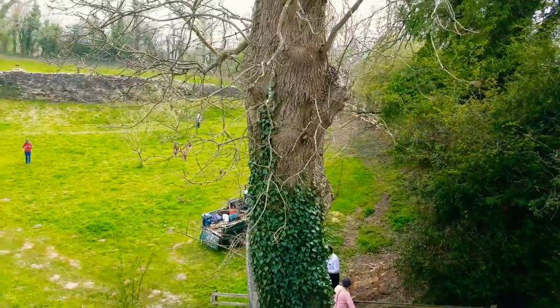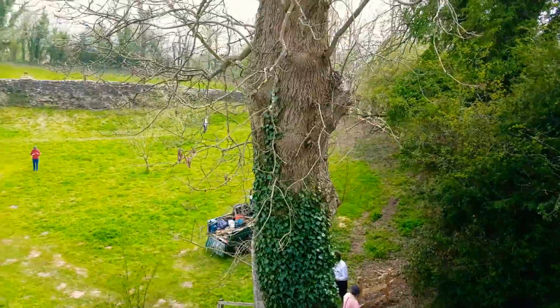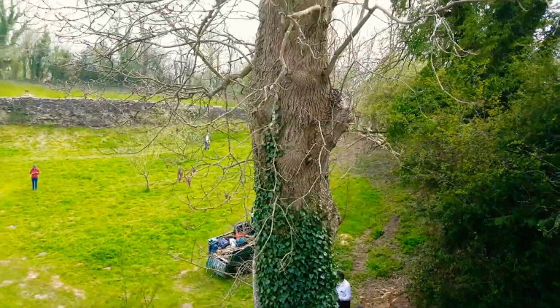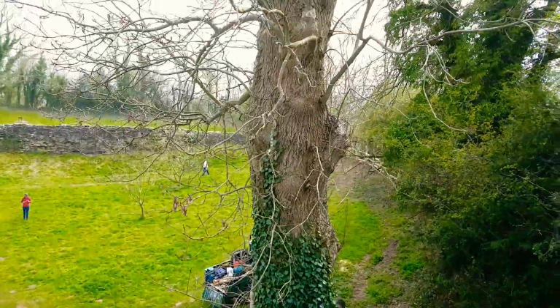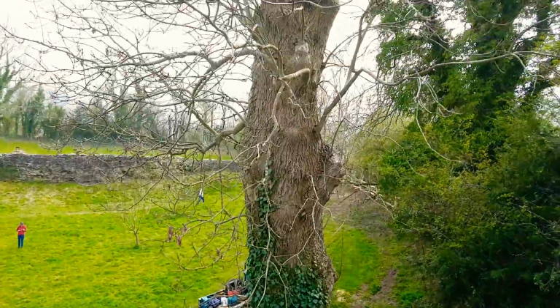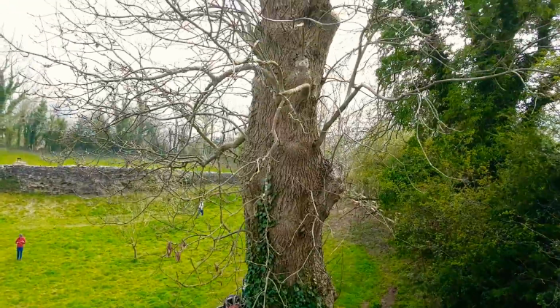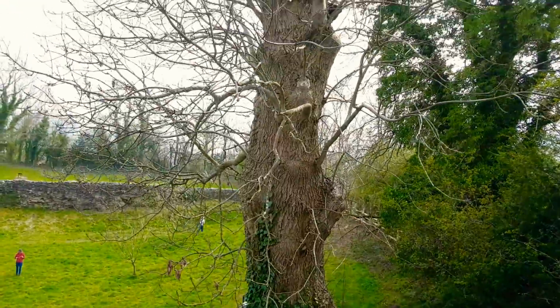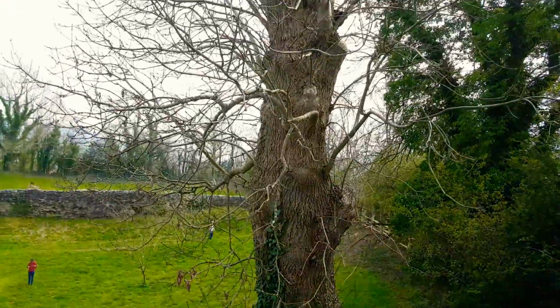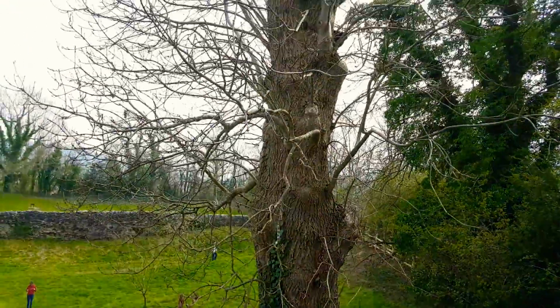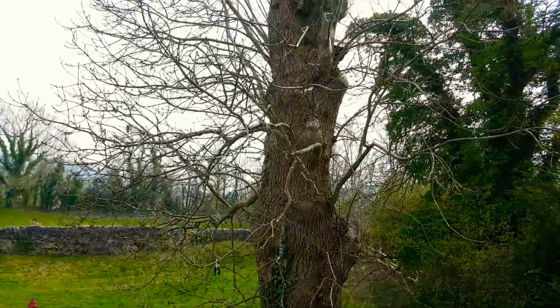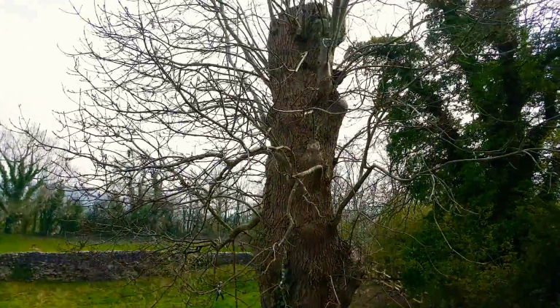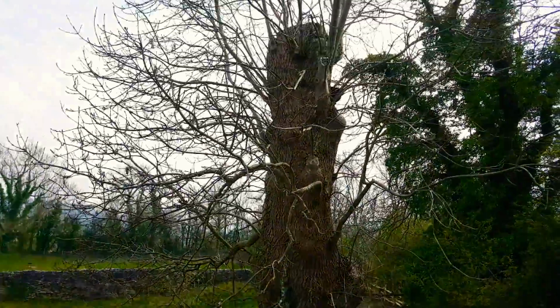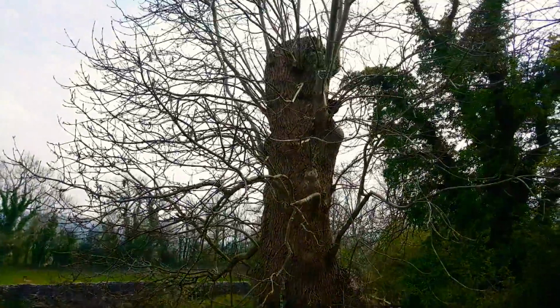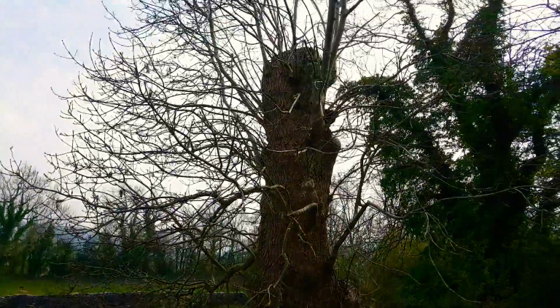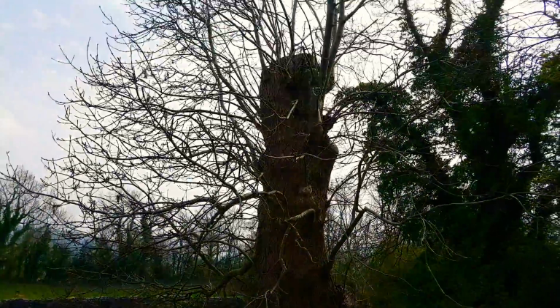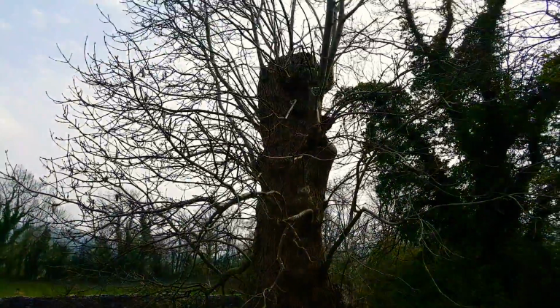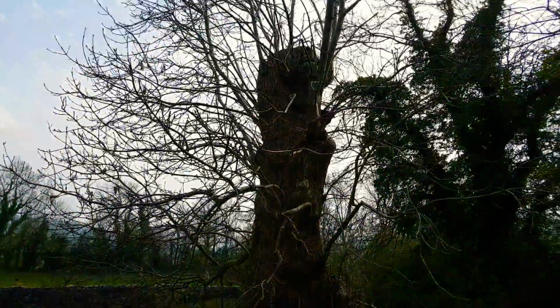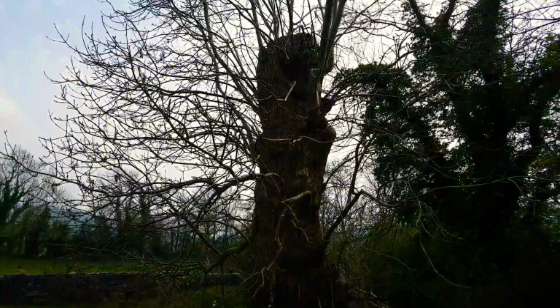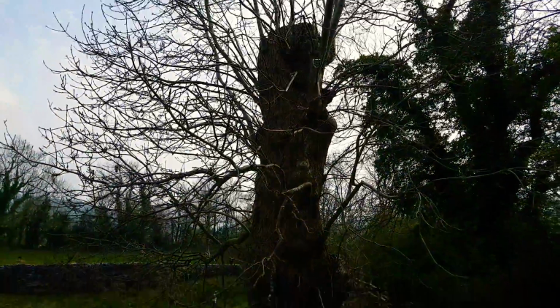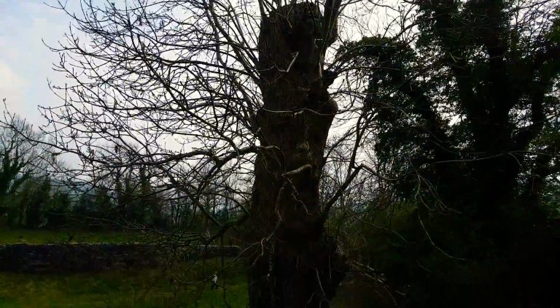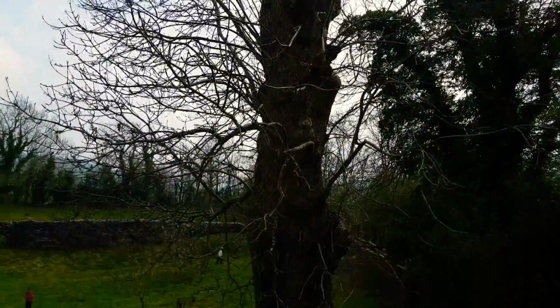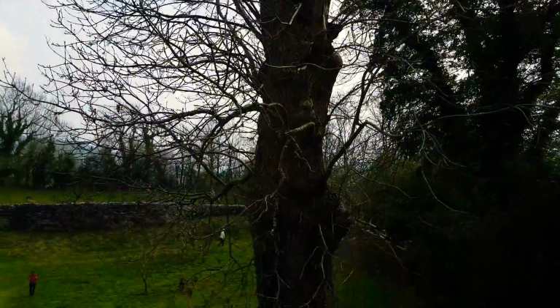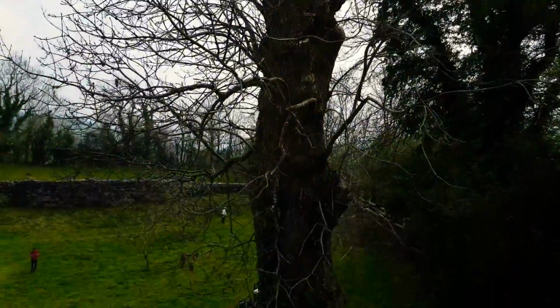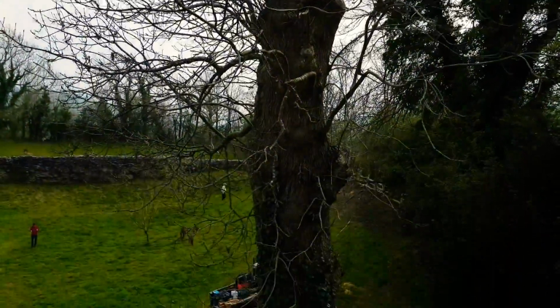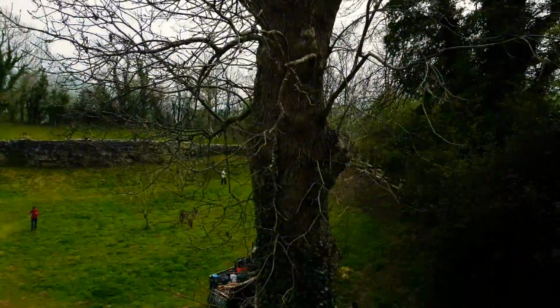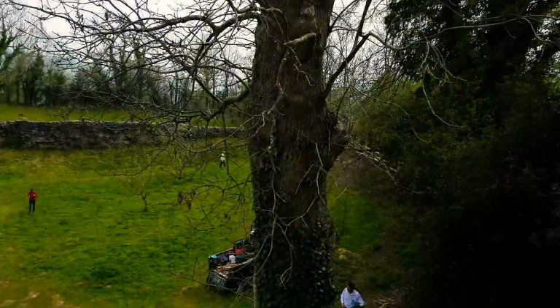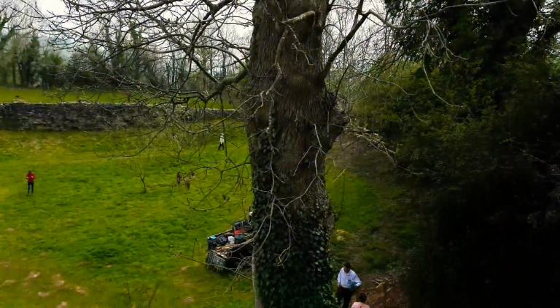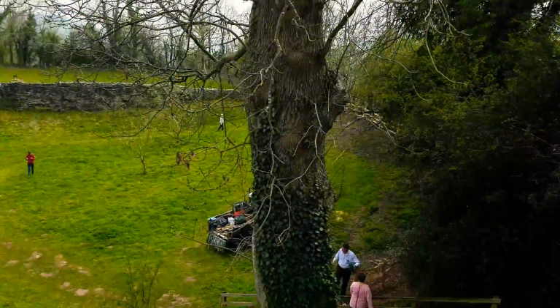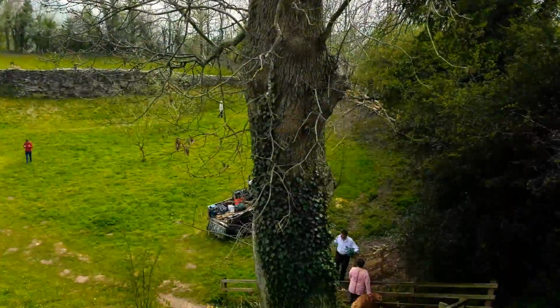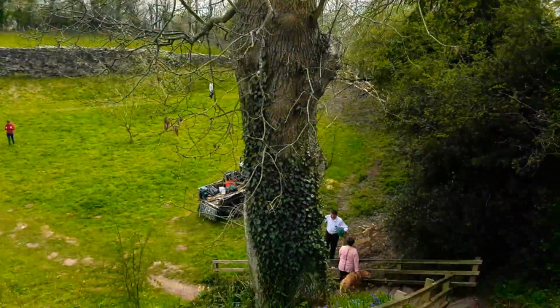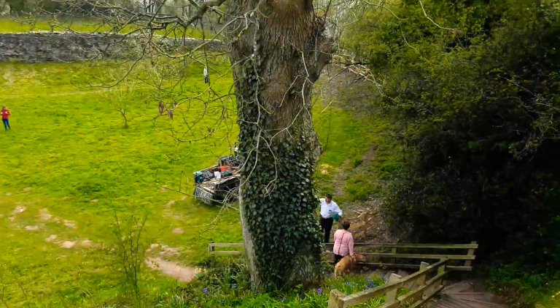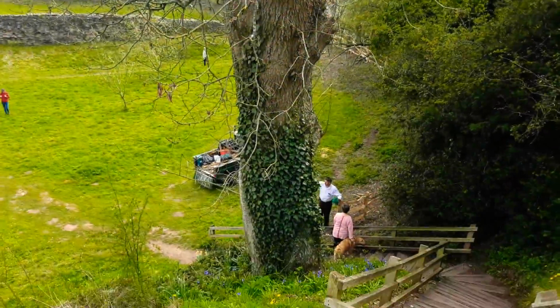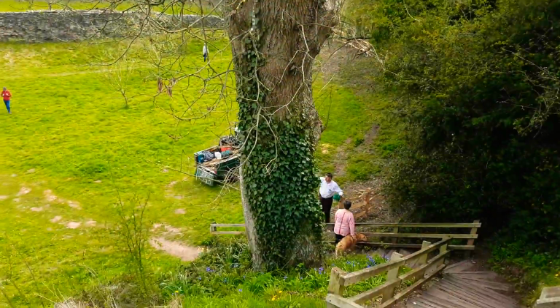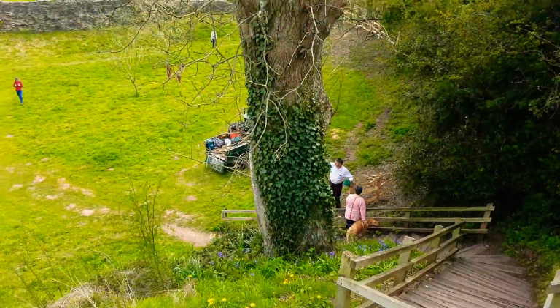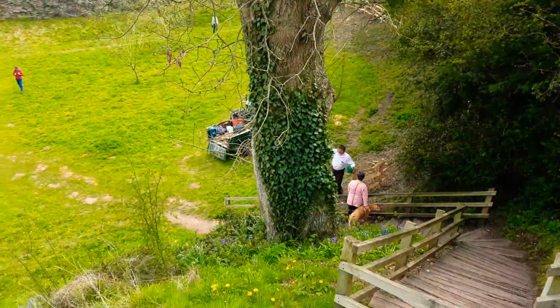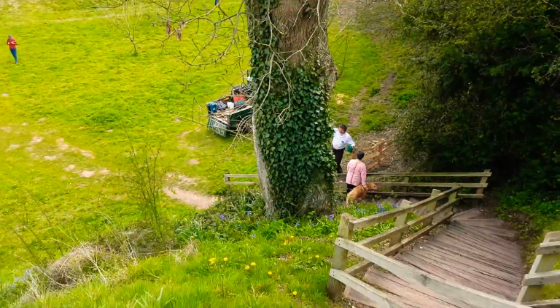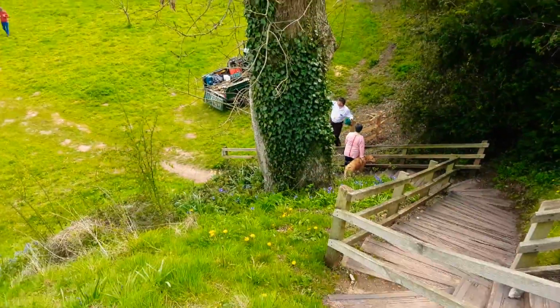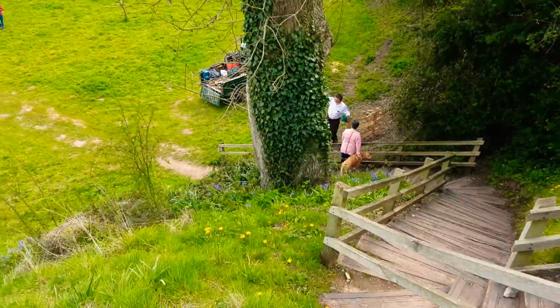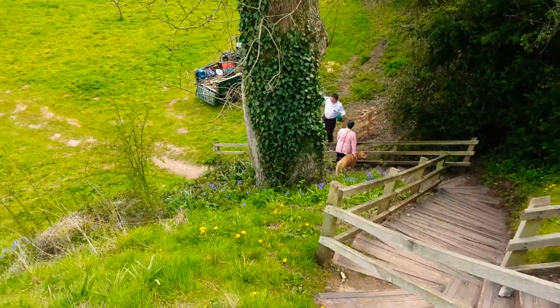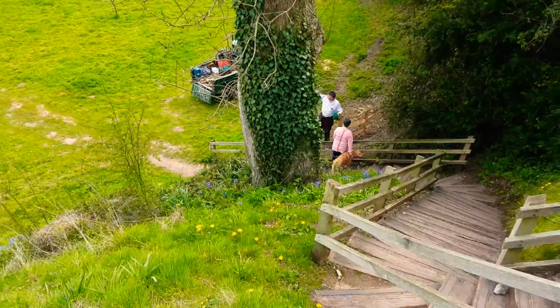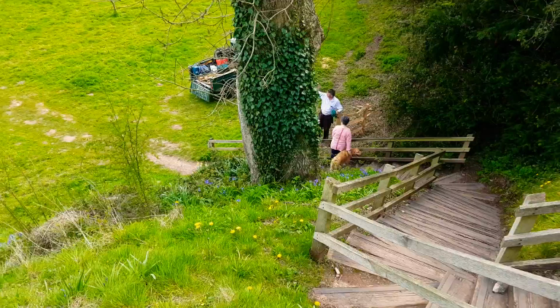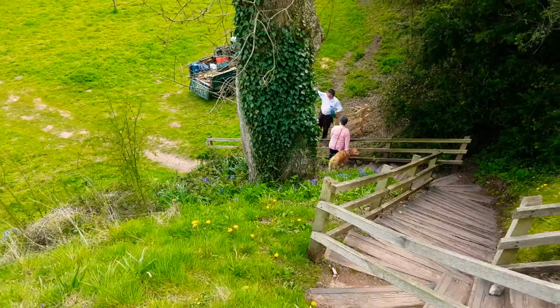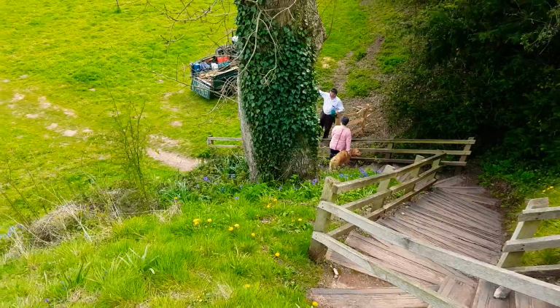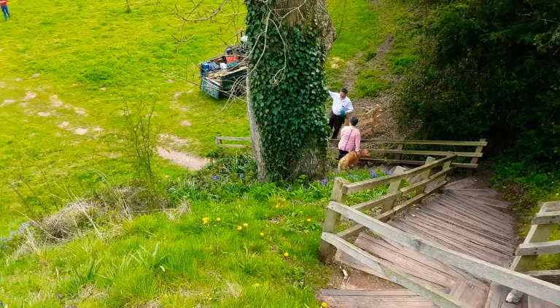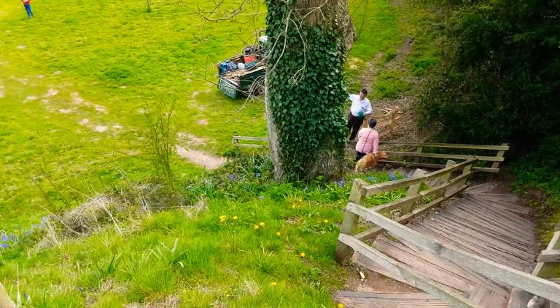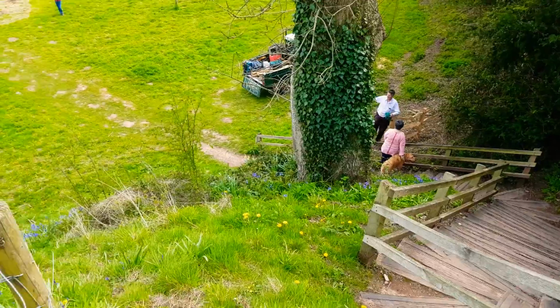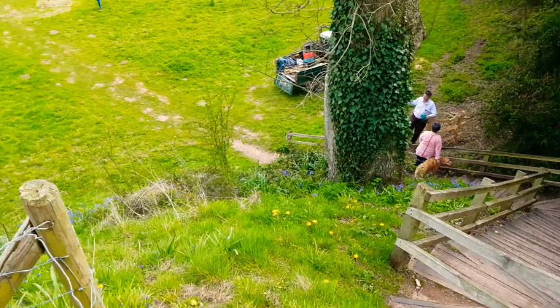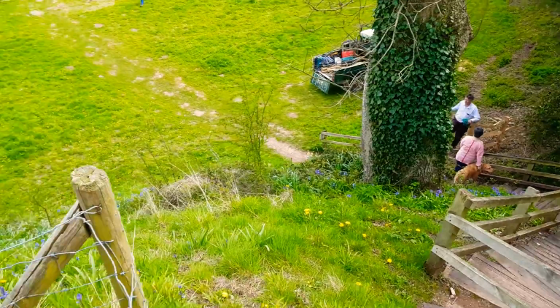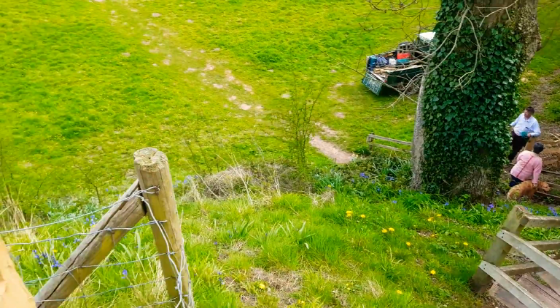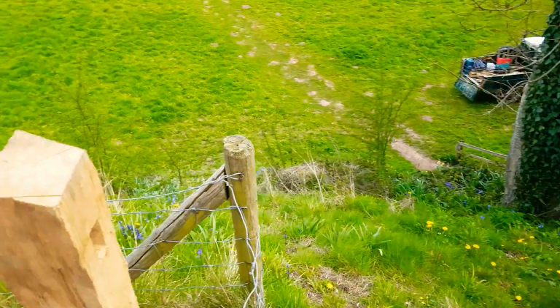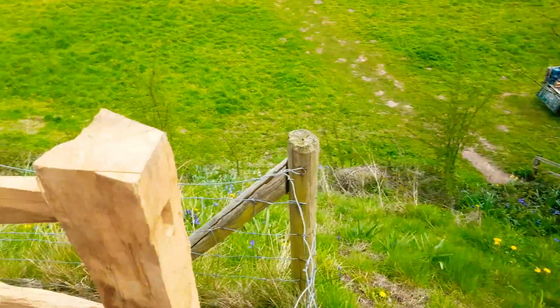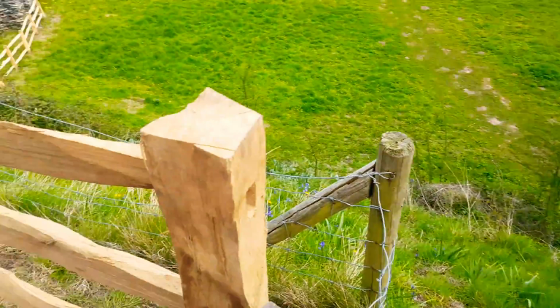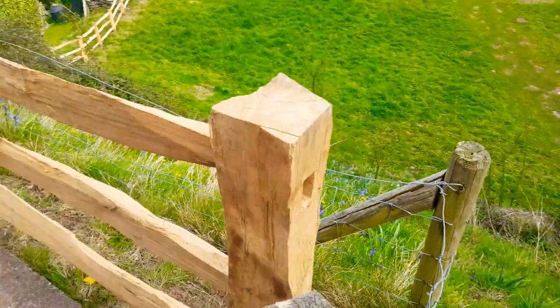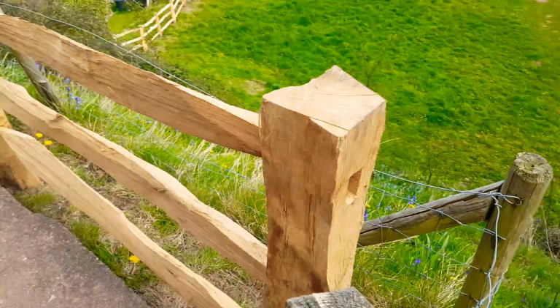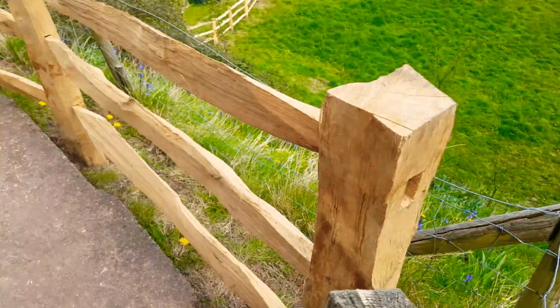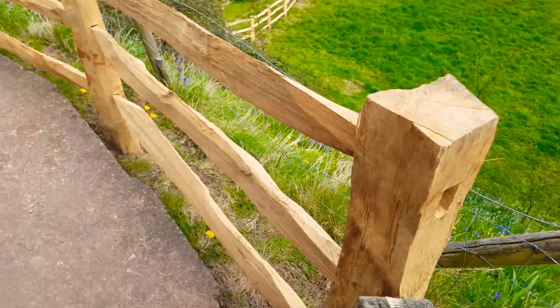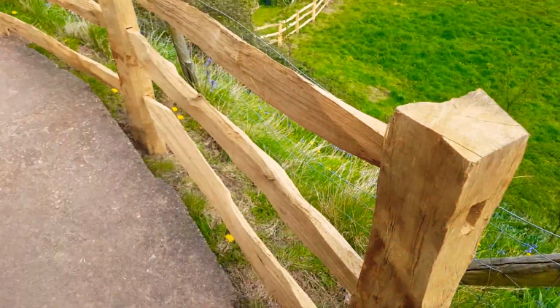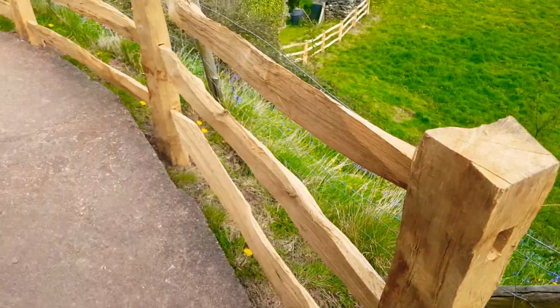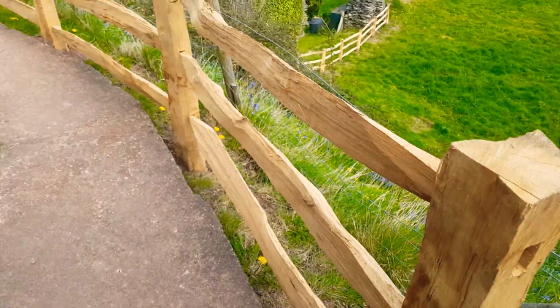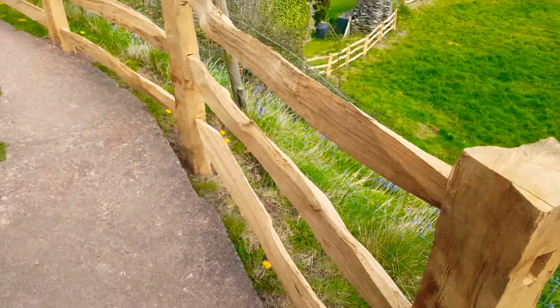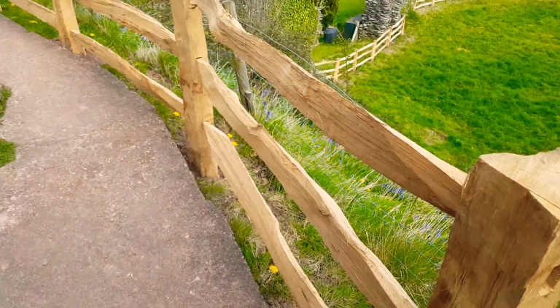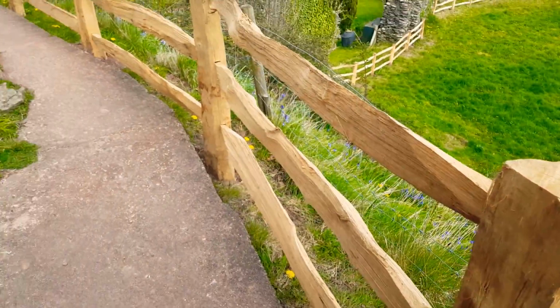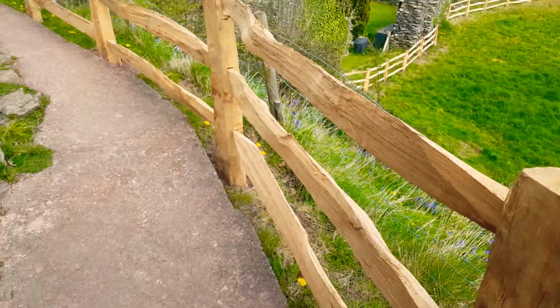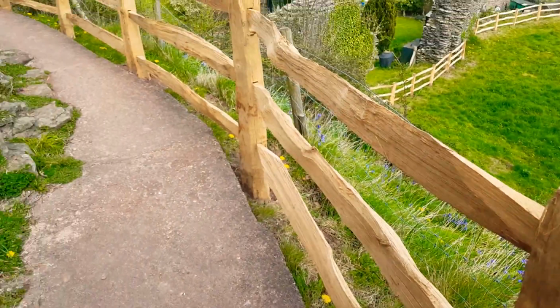This elm tree is going to go — it's blocking the view at the moment. Soon it will be gone.